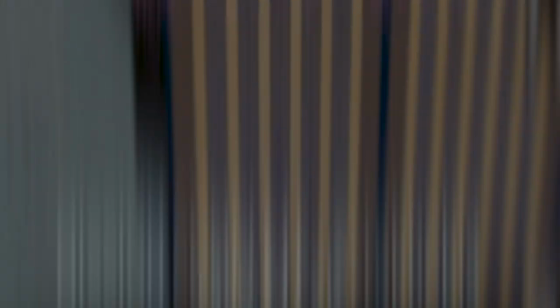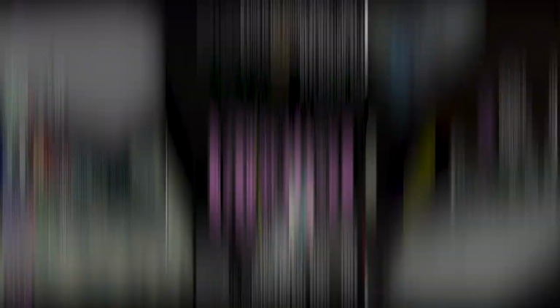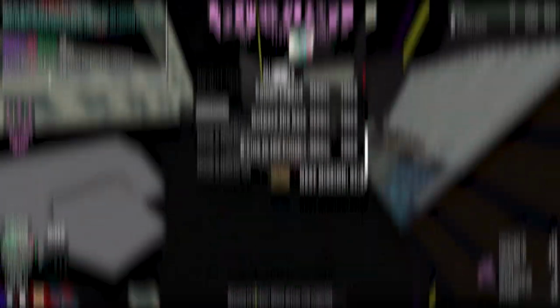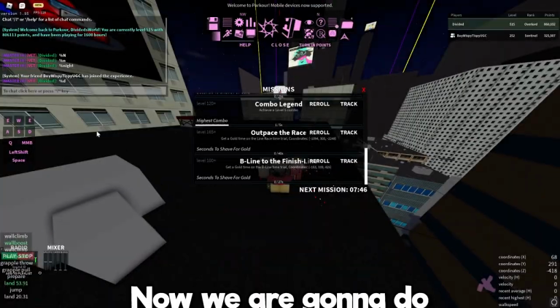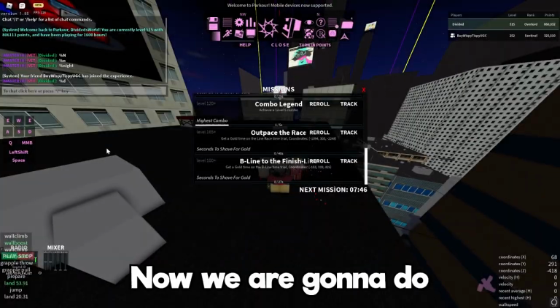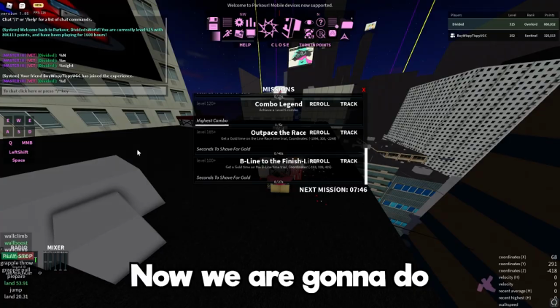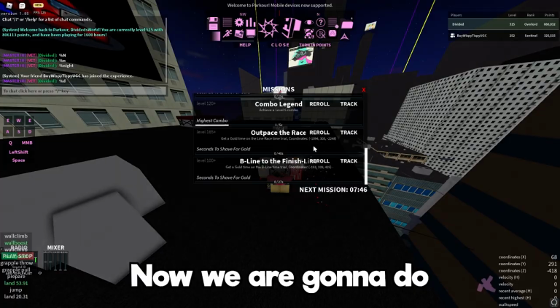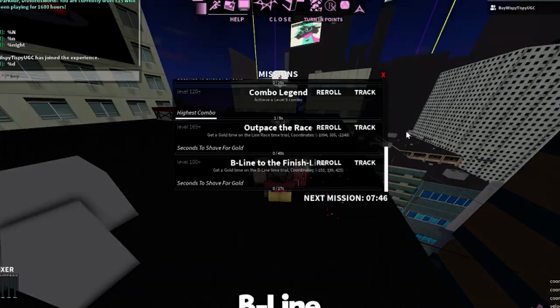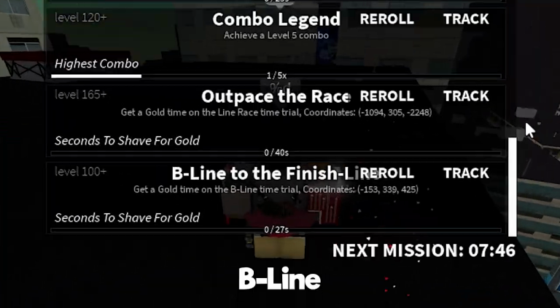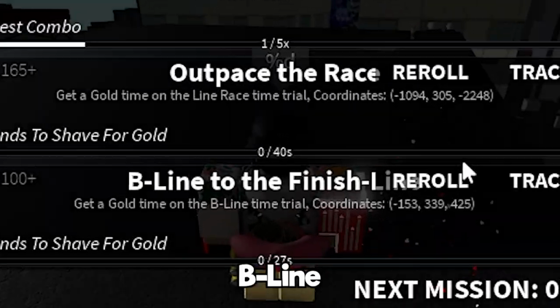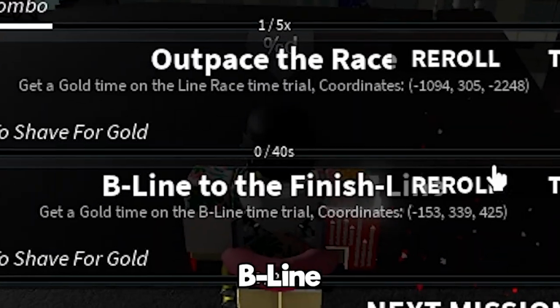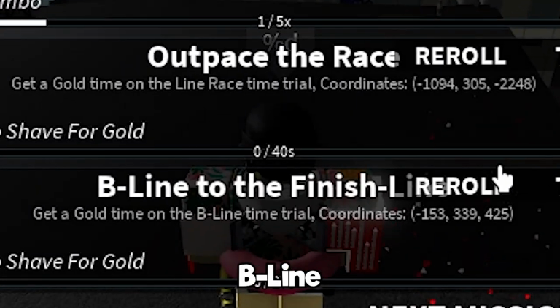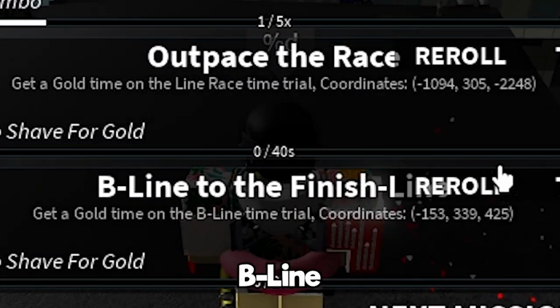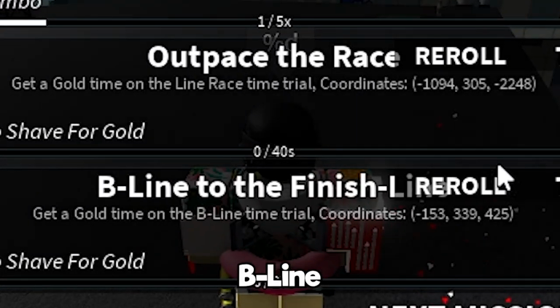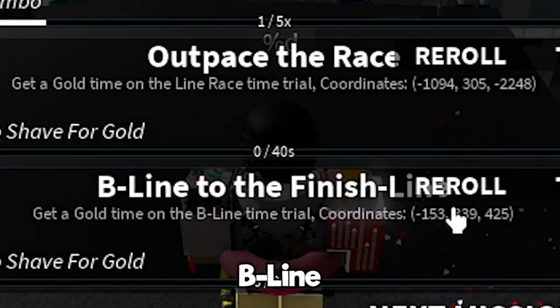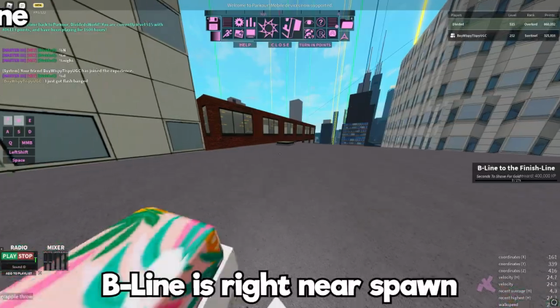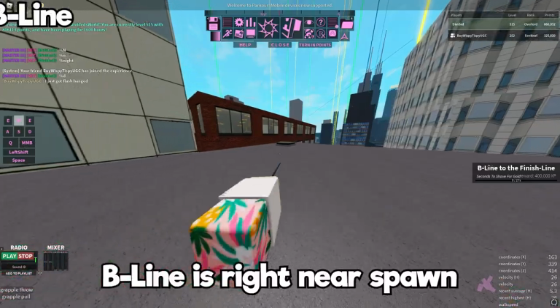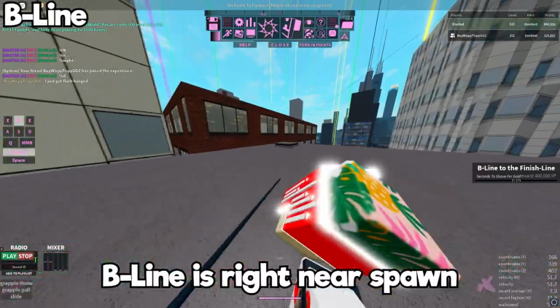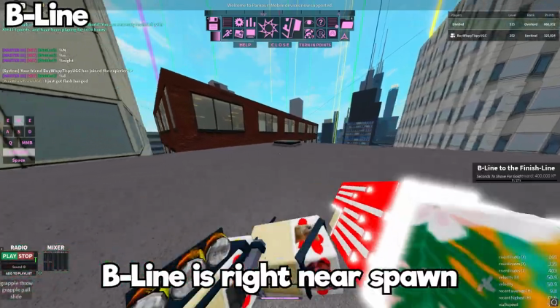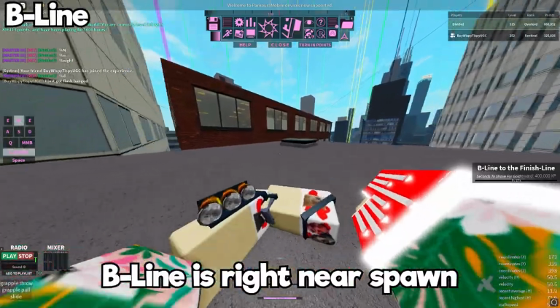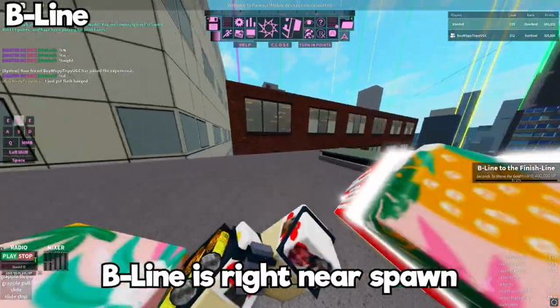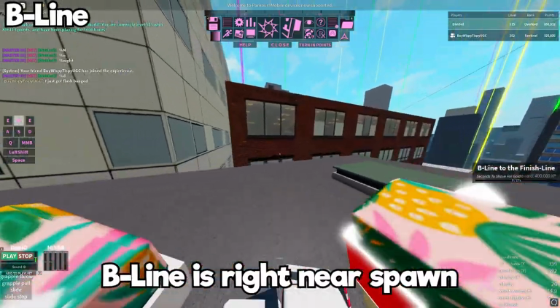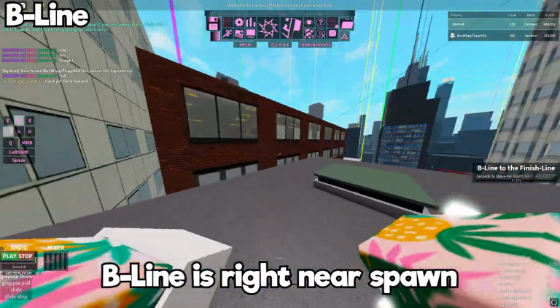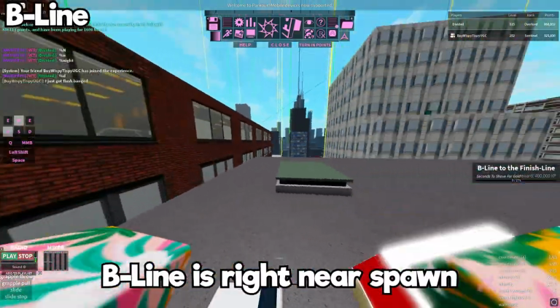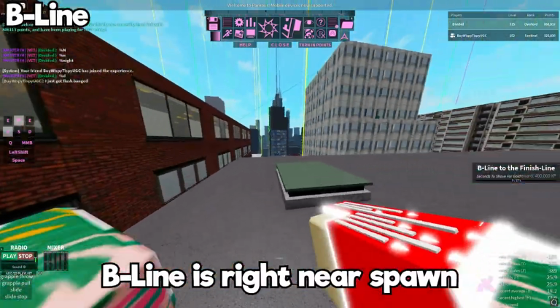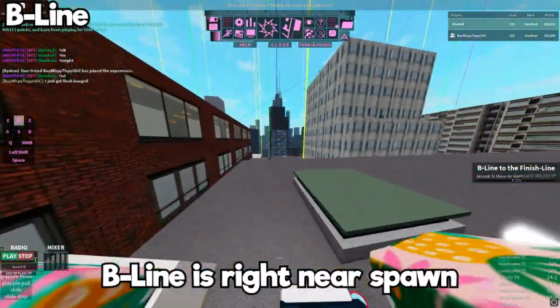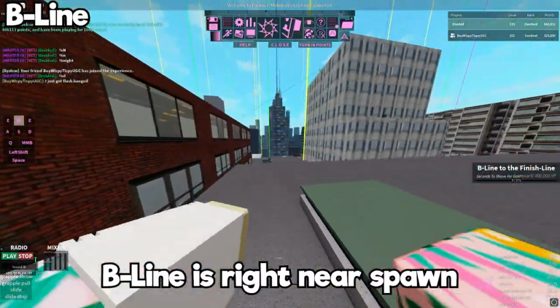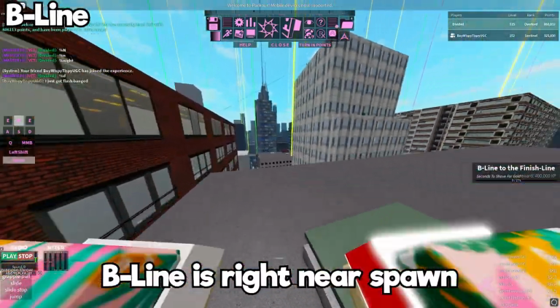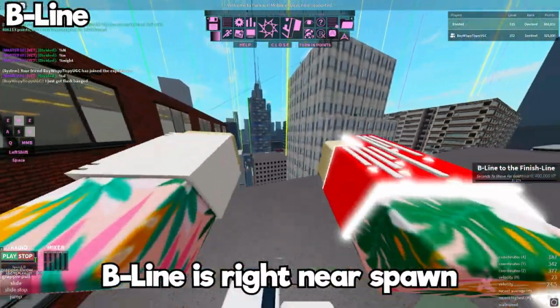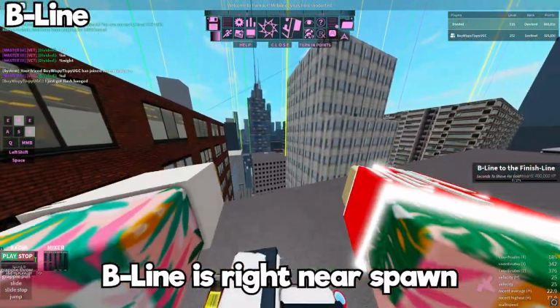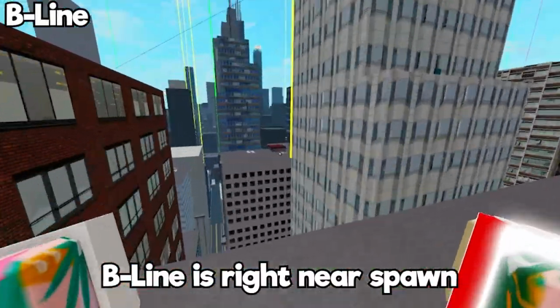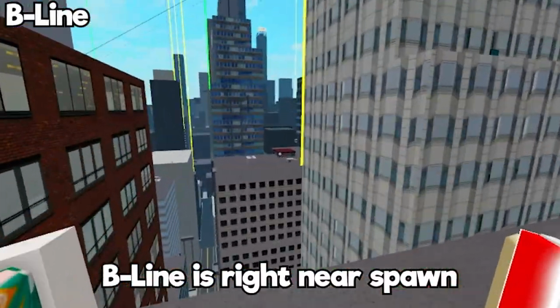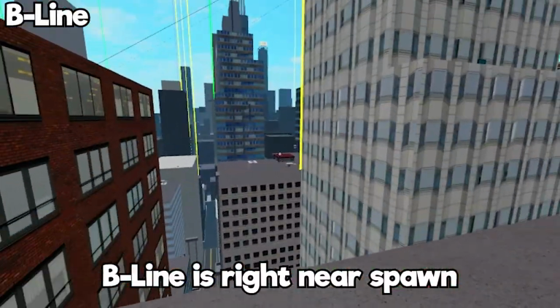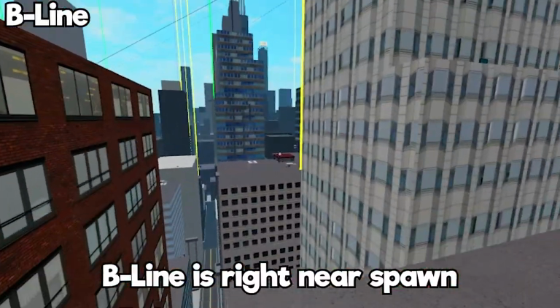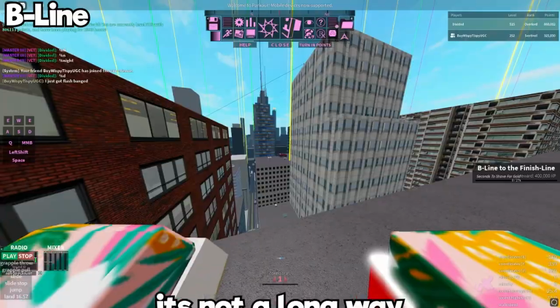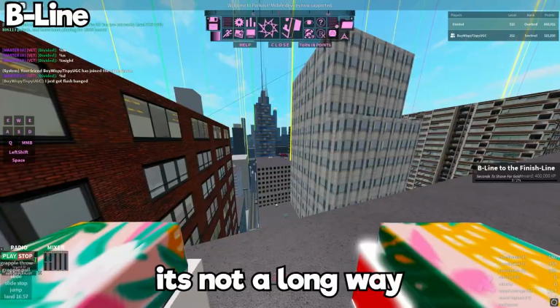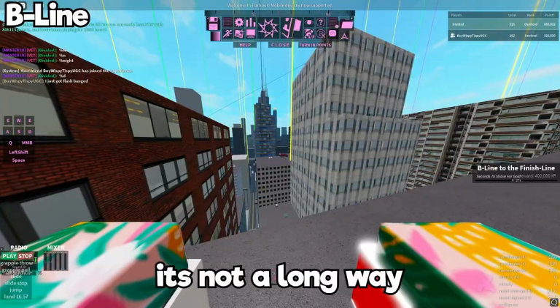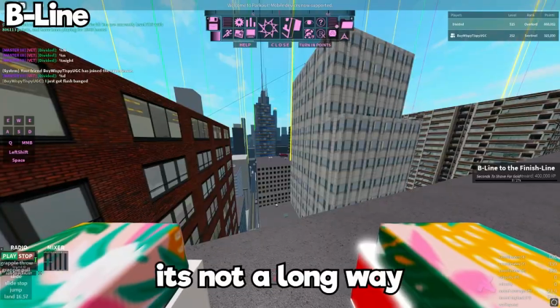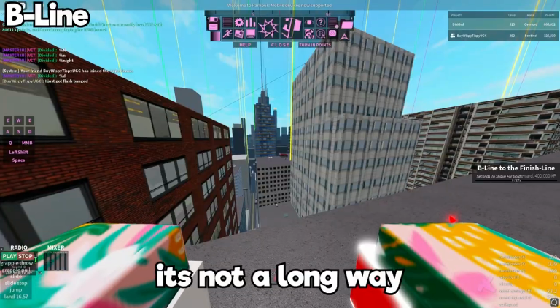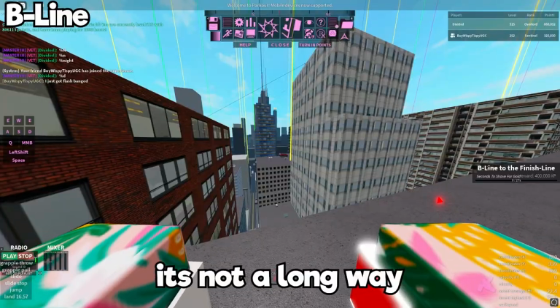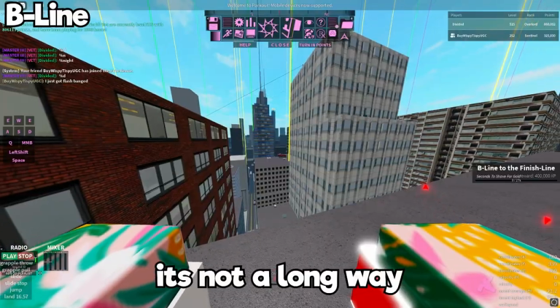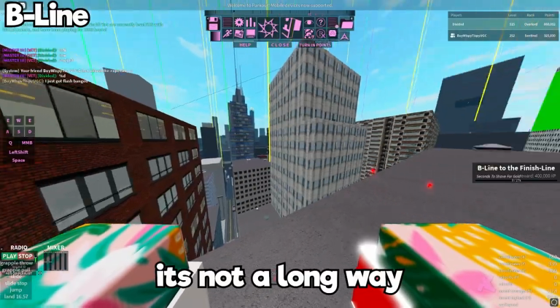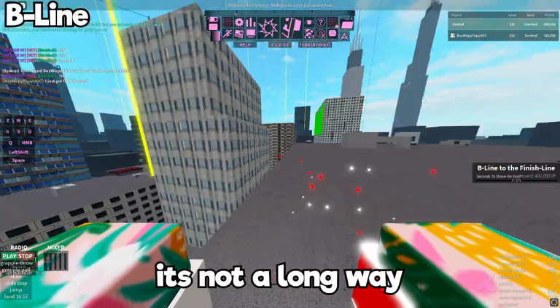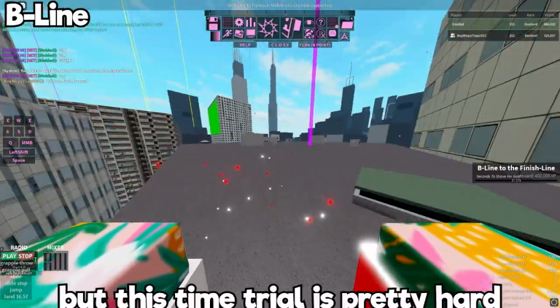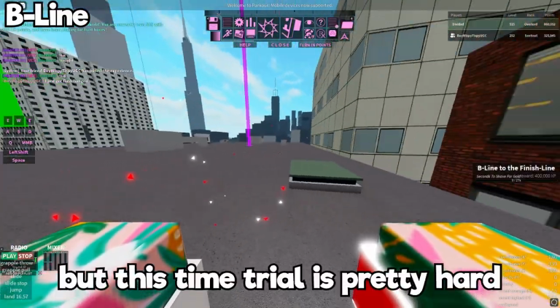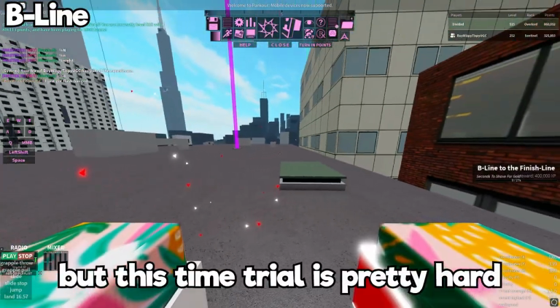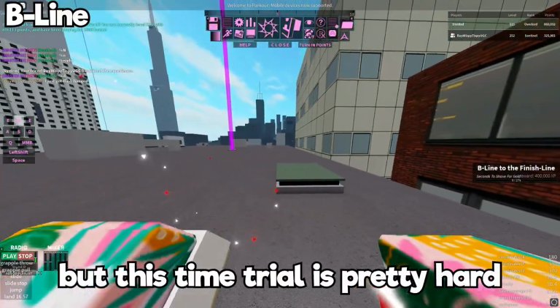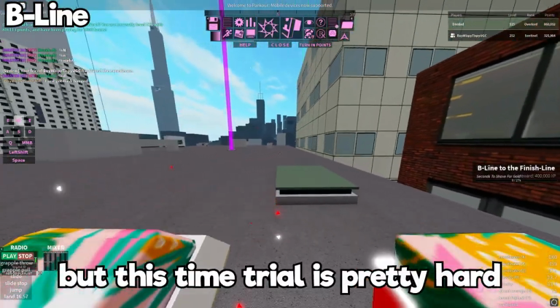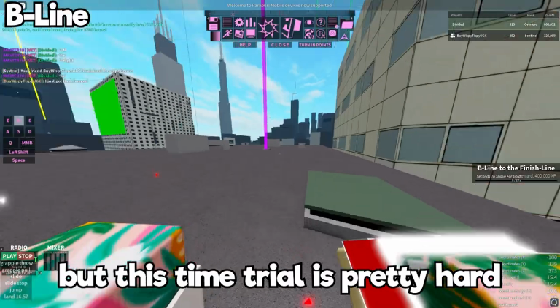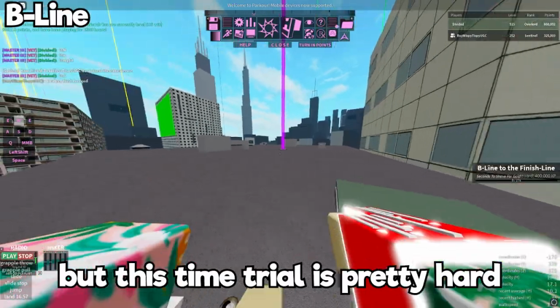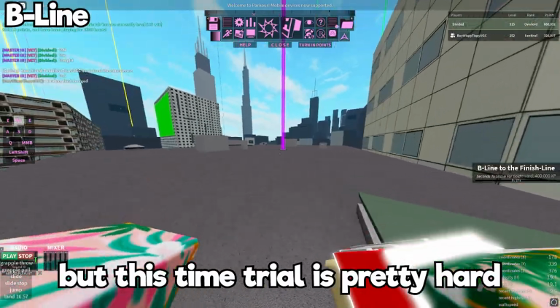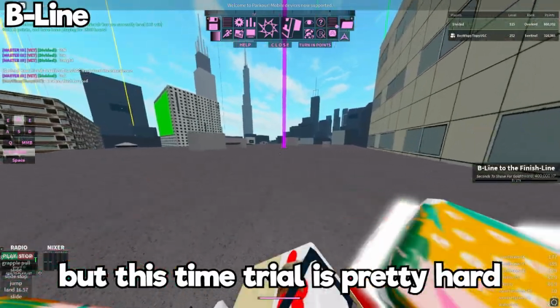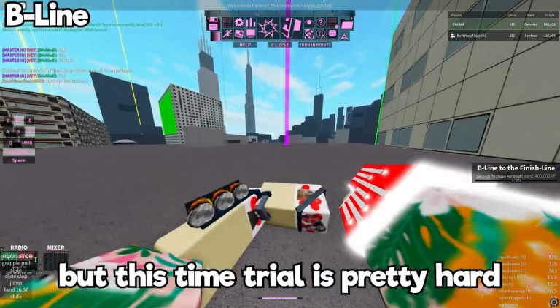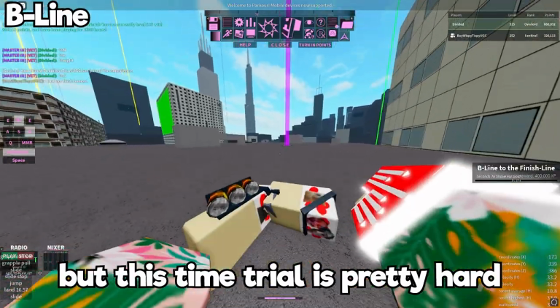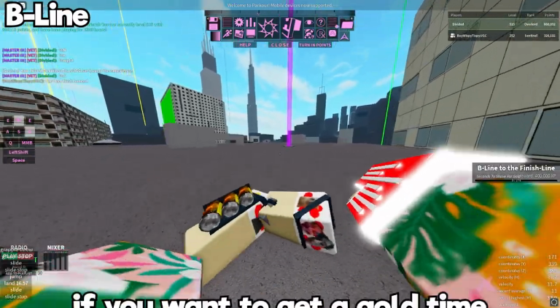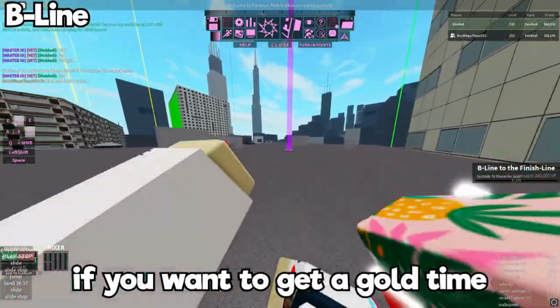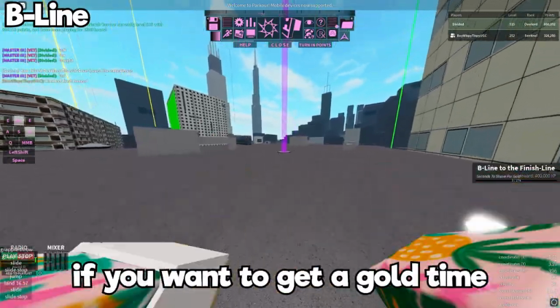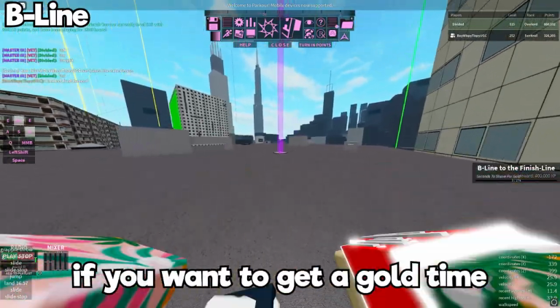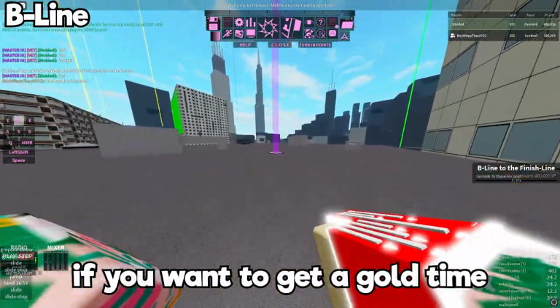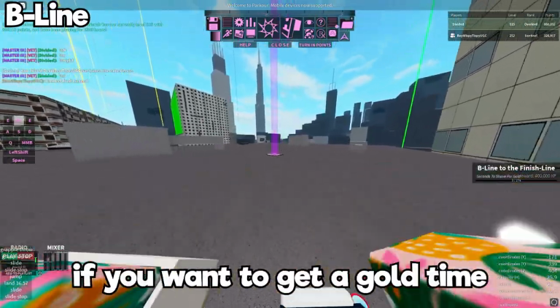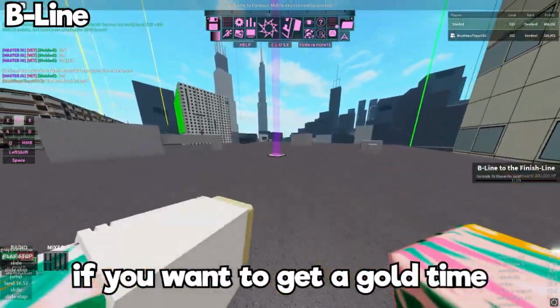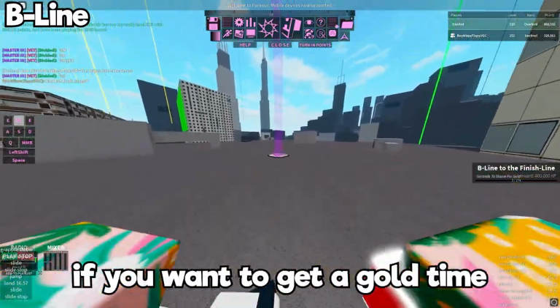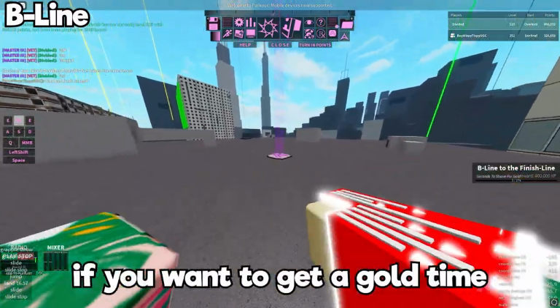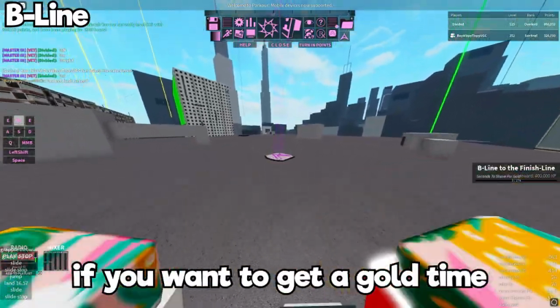Now we're gonna do B-Line. B-Line is right near spawn — it's not a long way, but this time trial is pretty hard if you want to get a gold time.